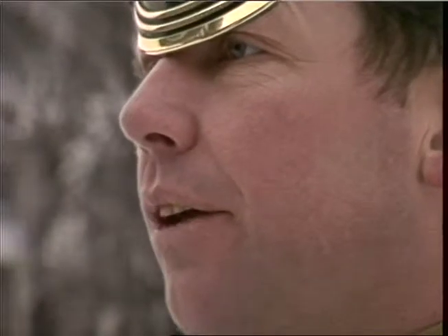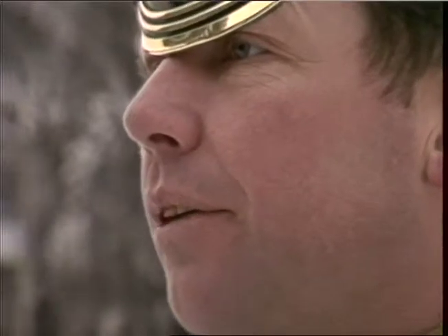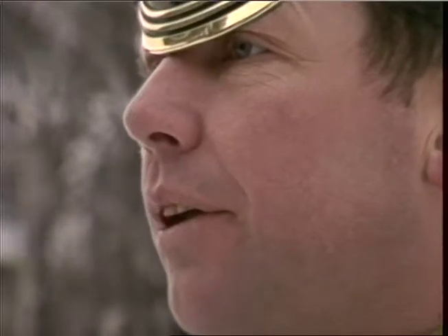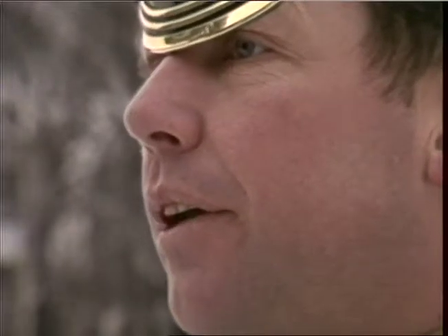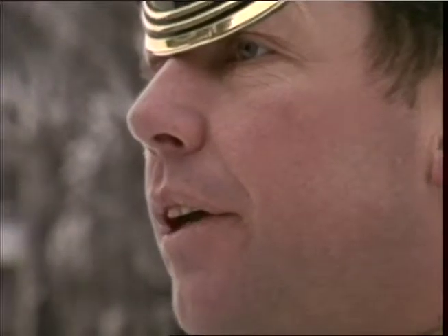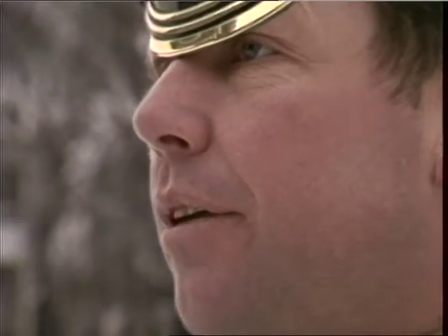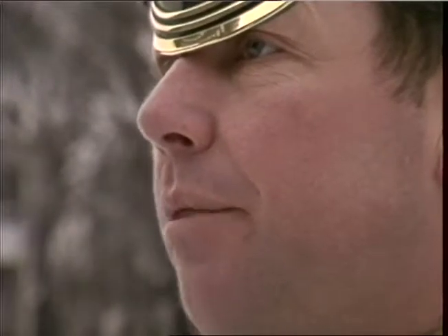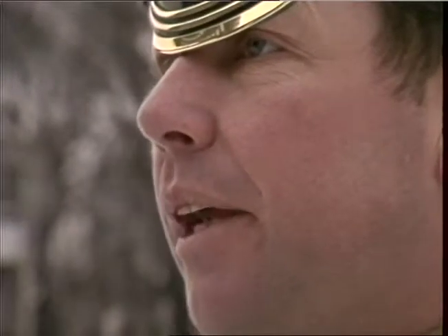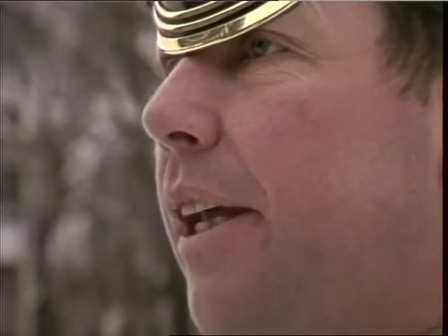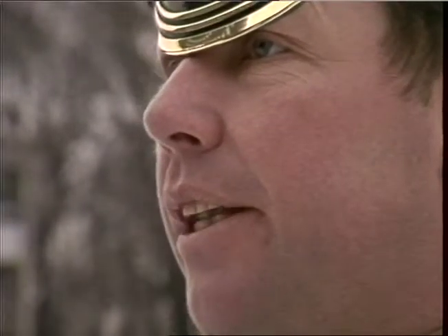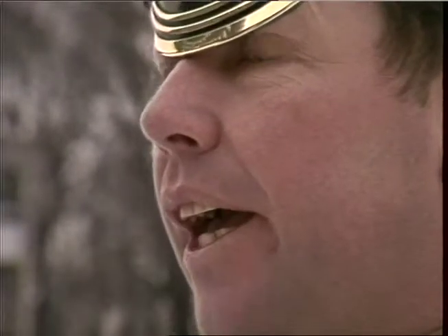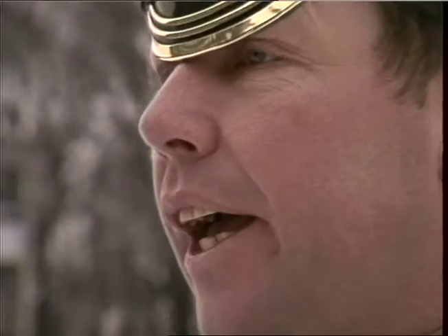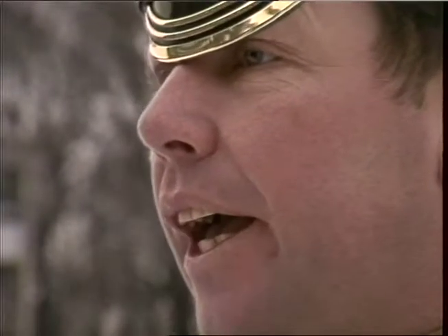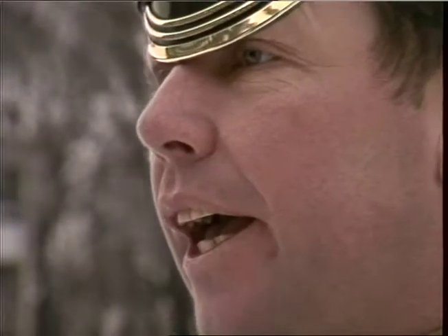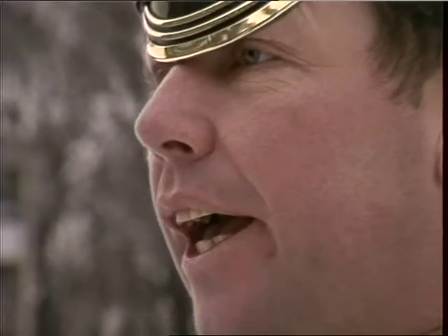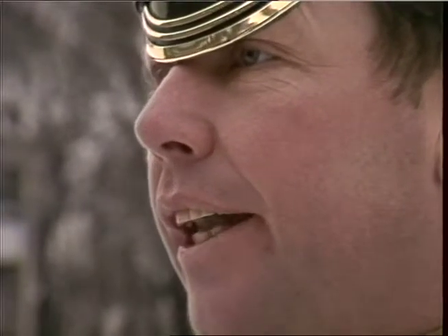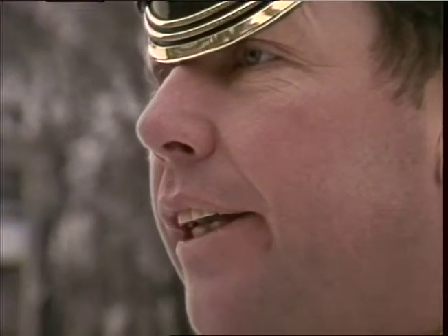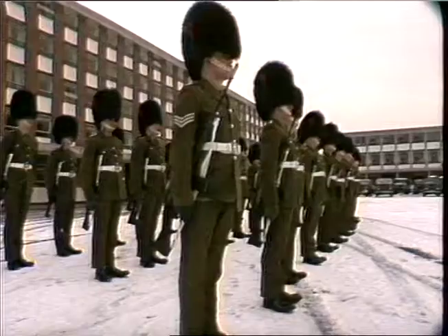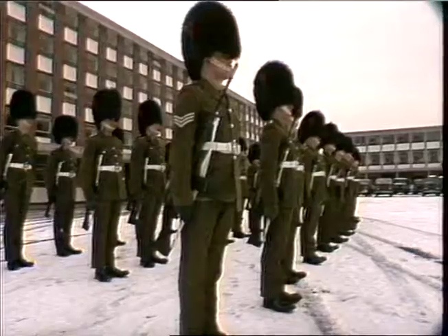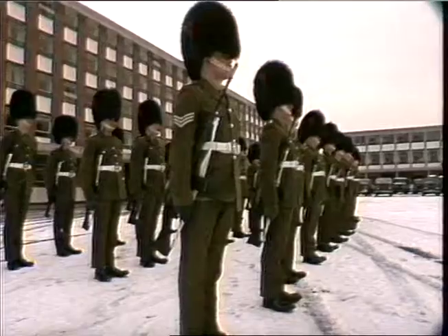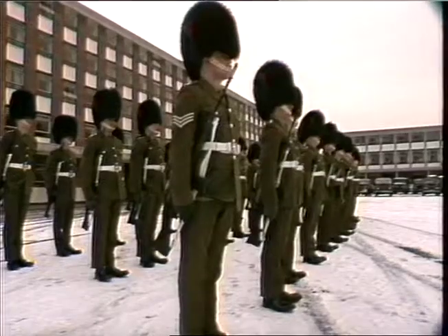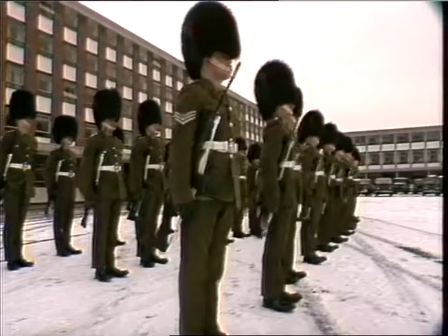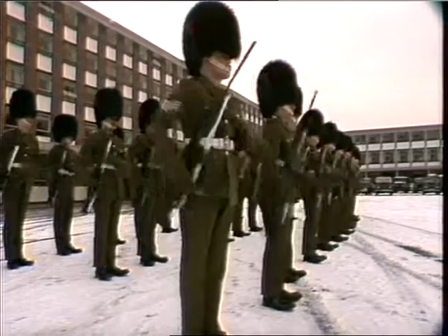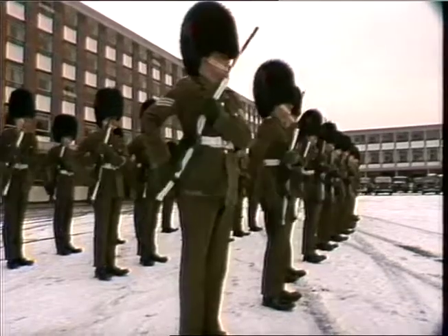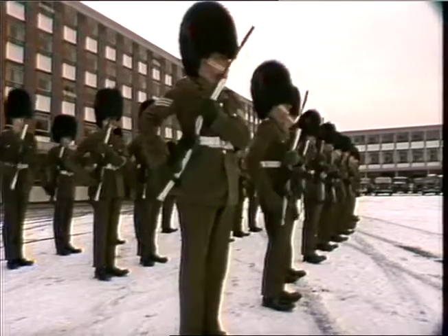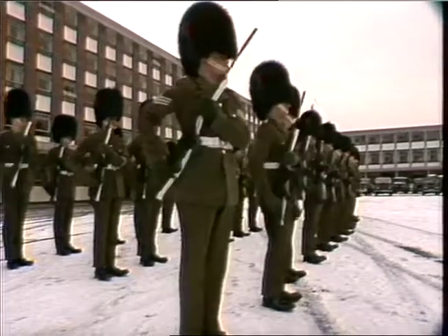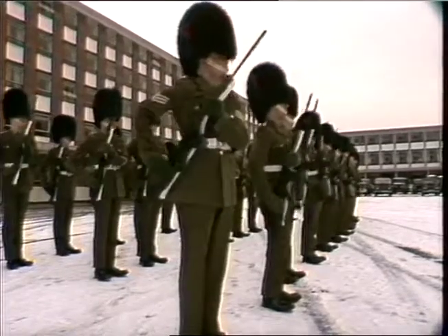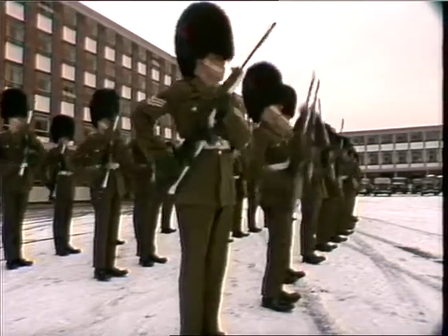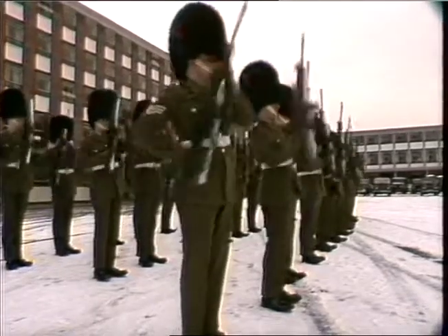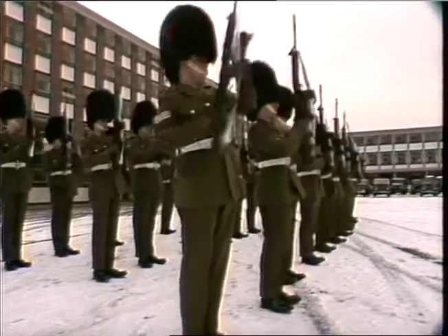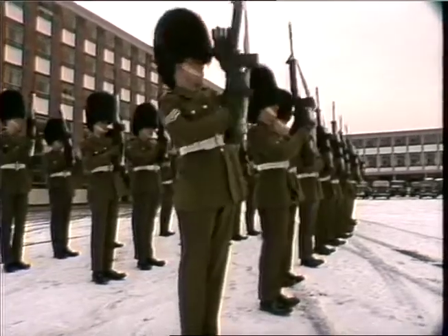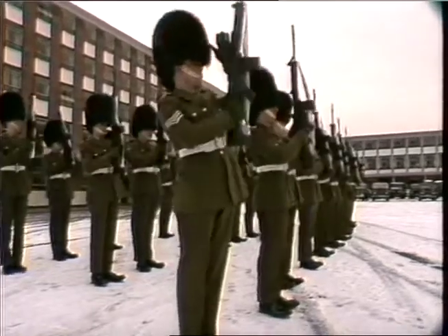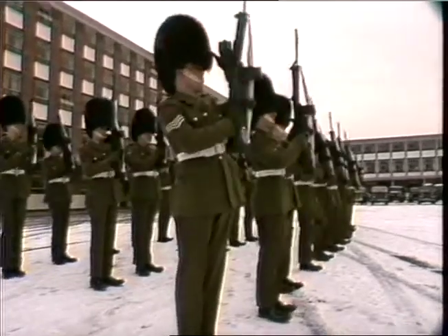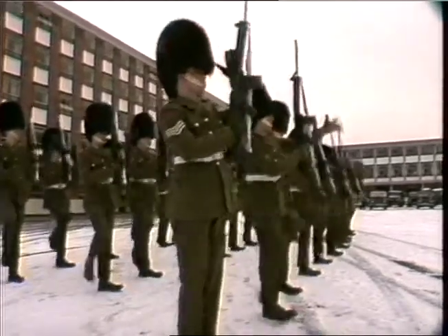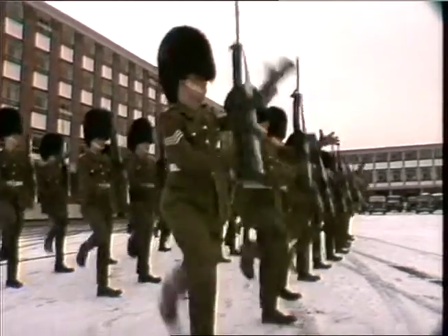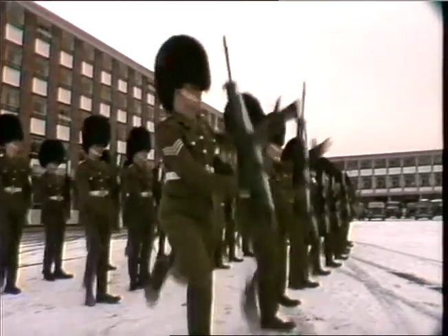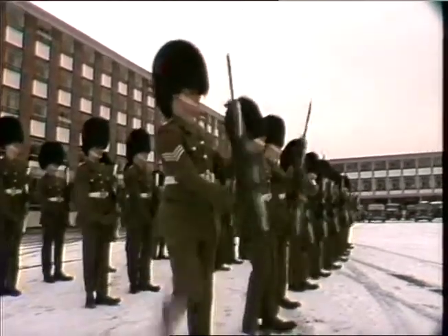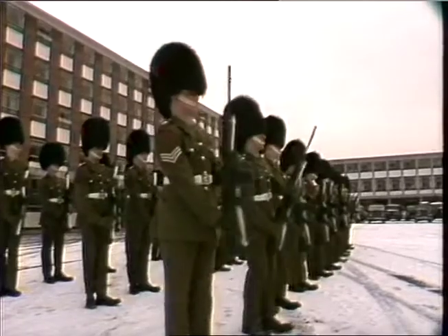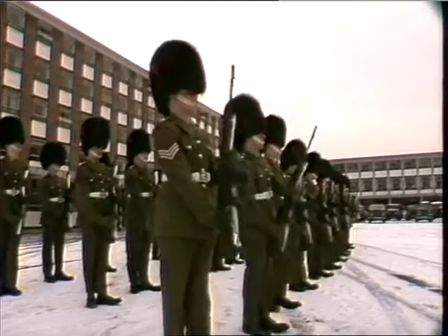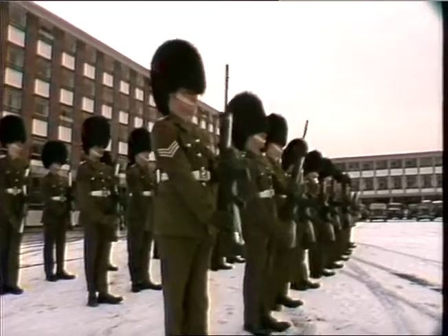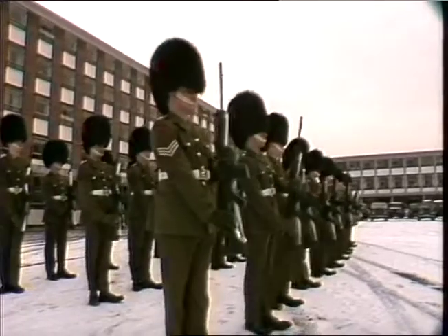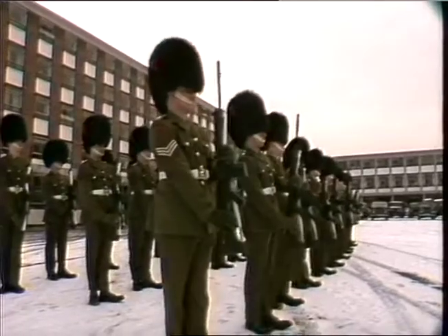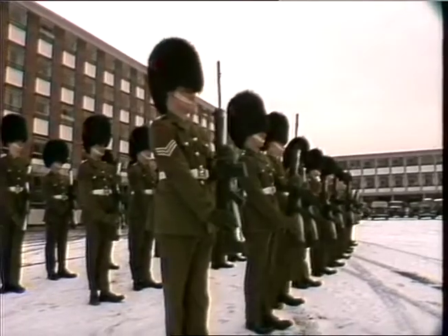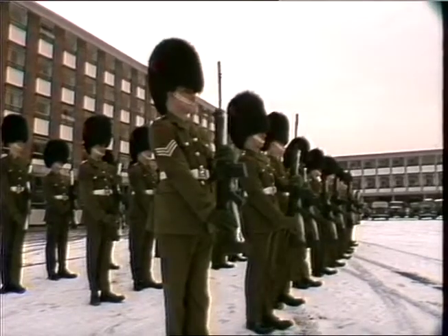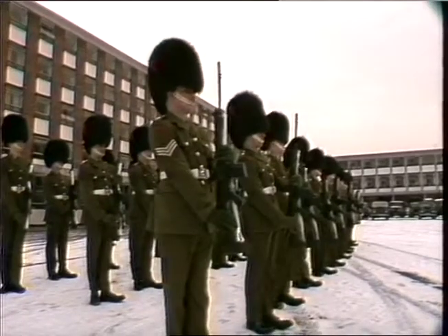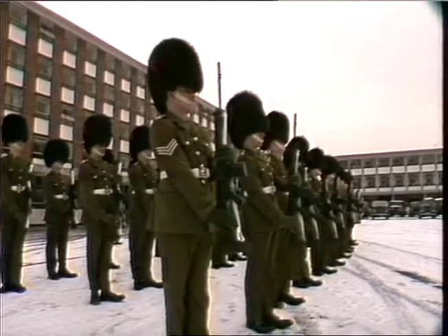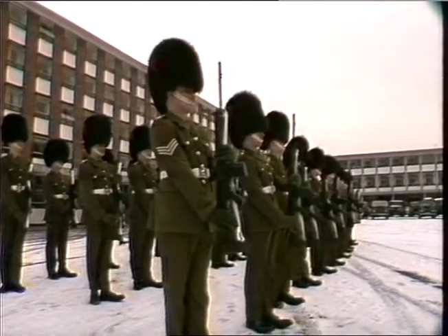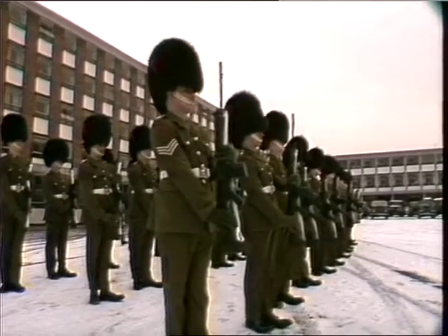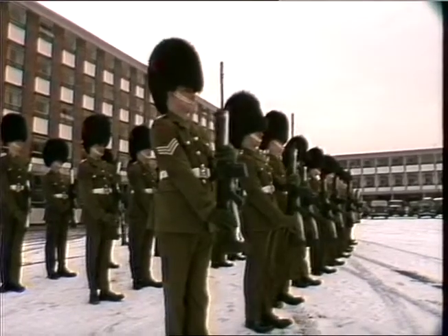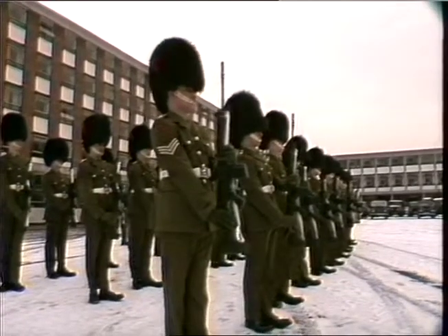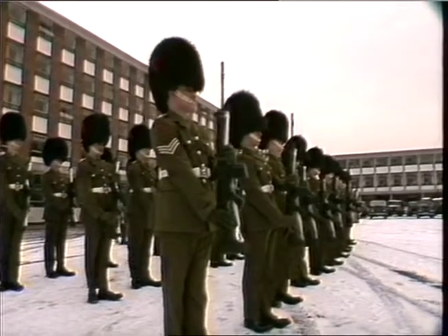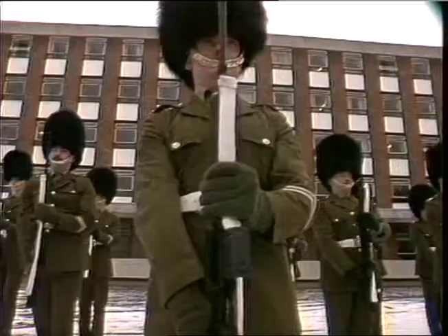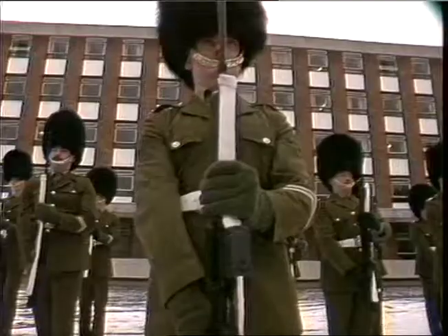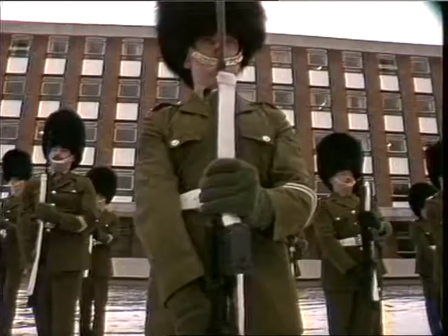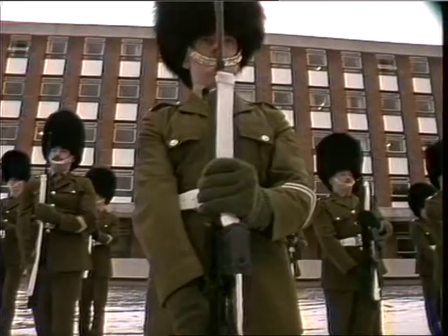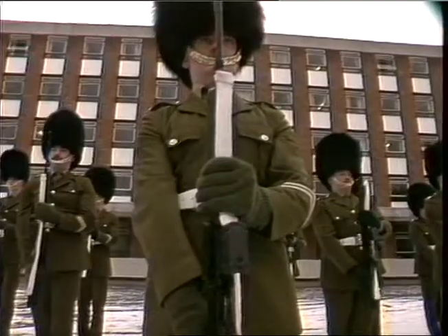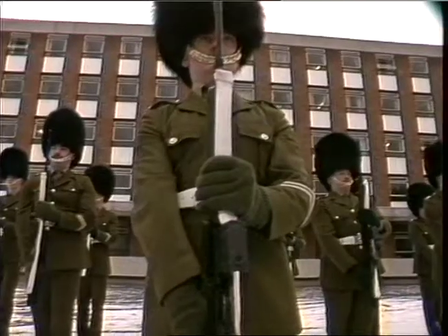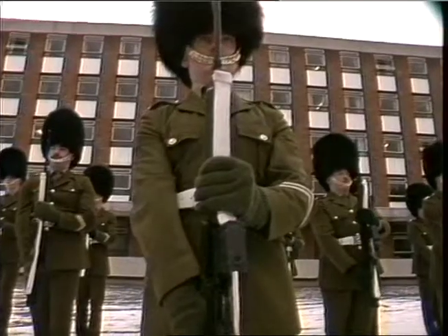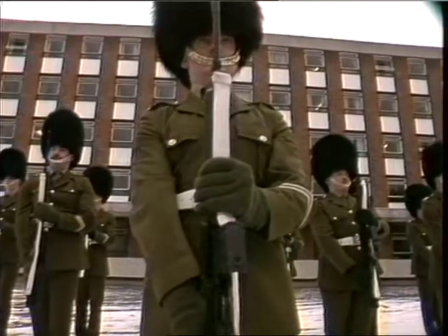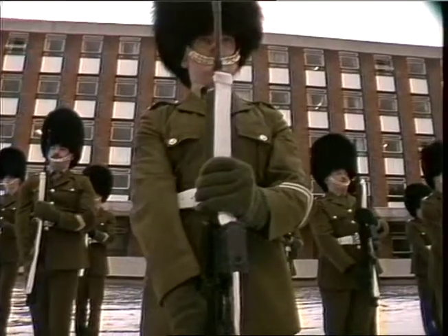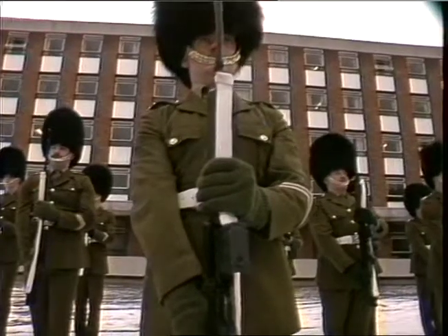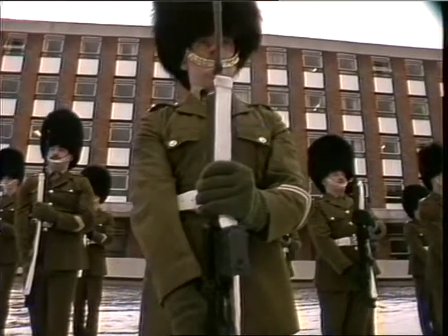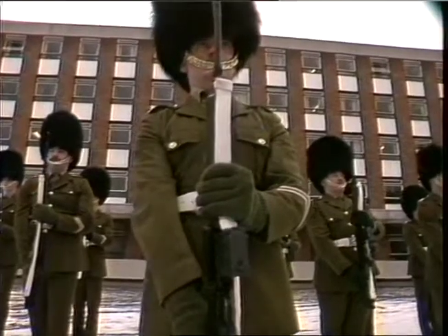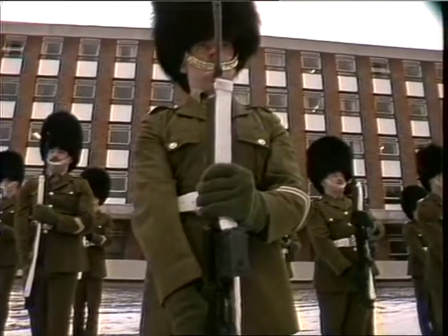After the Lee Enfield's demise, the British Army turned to the Belgian FN rifle. Peace time meant a slump in Royal Ordnance fortunes.